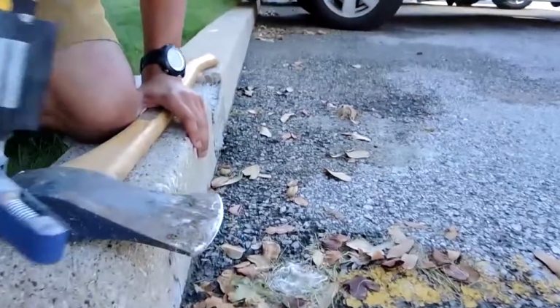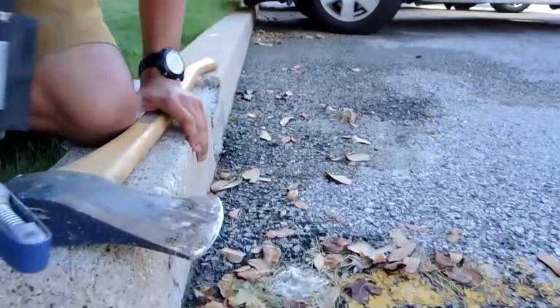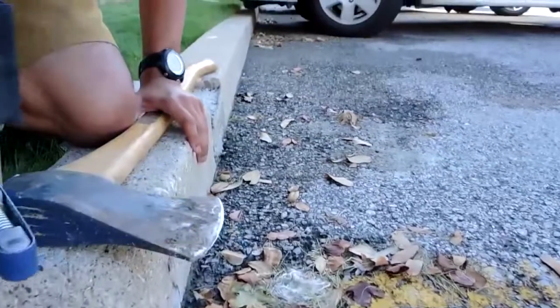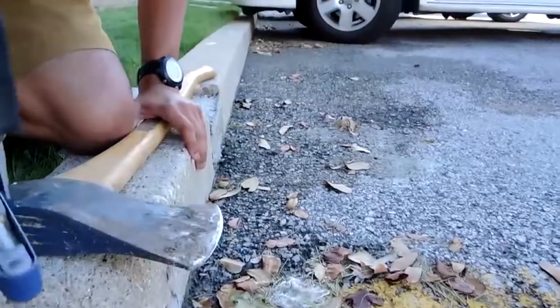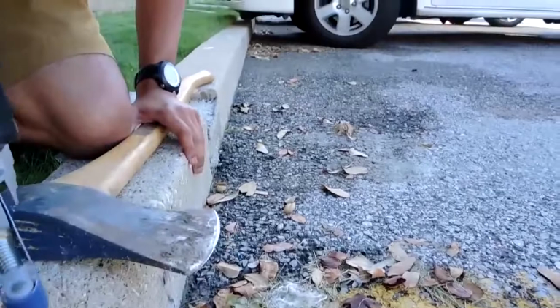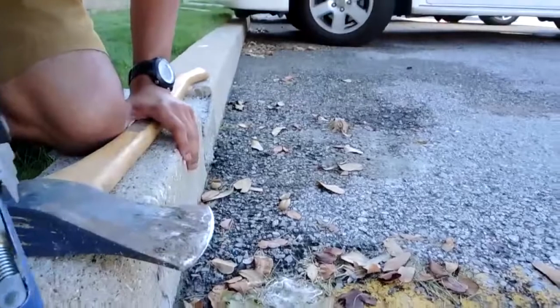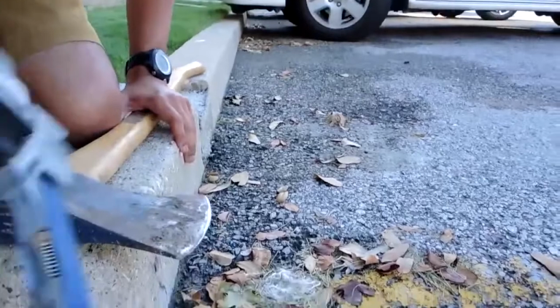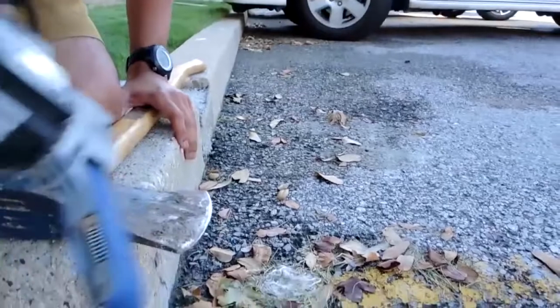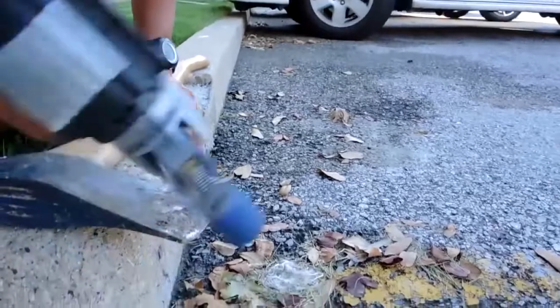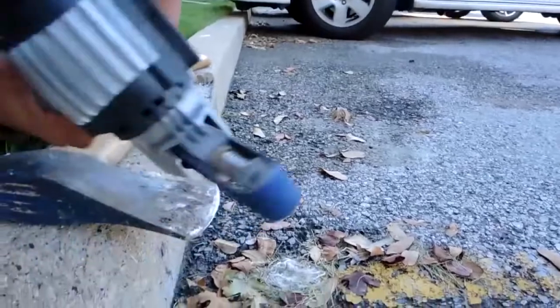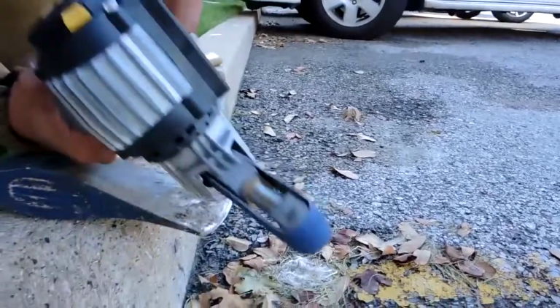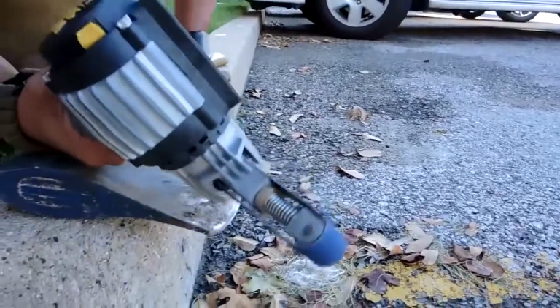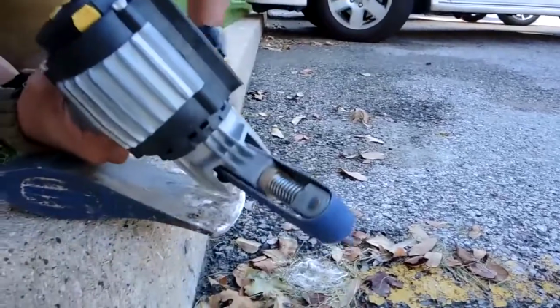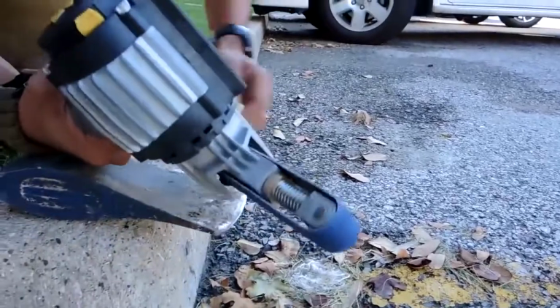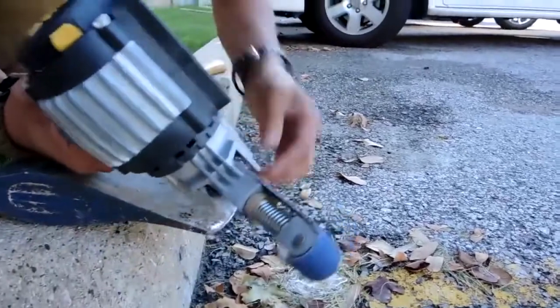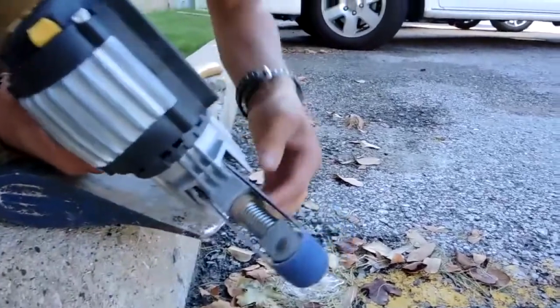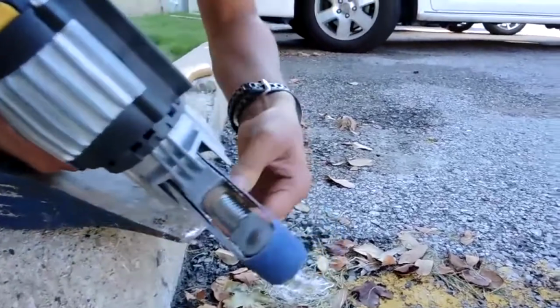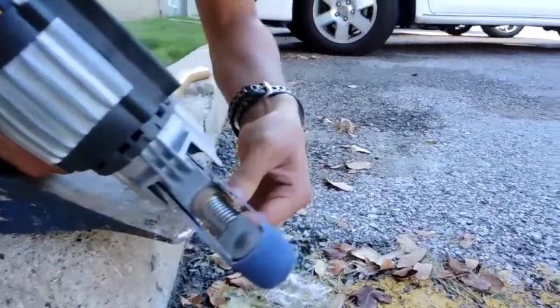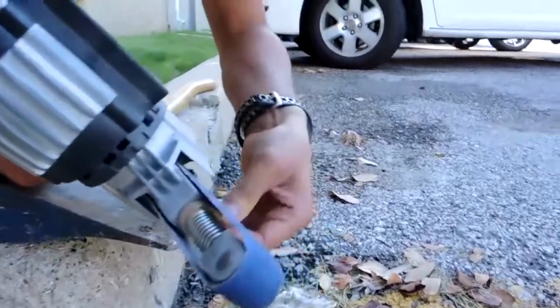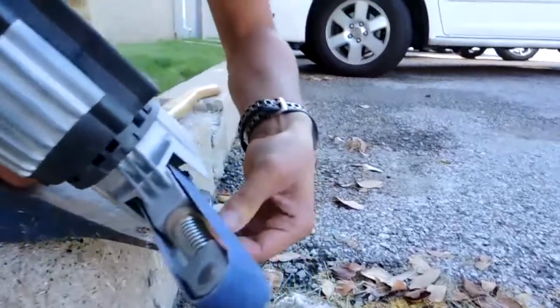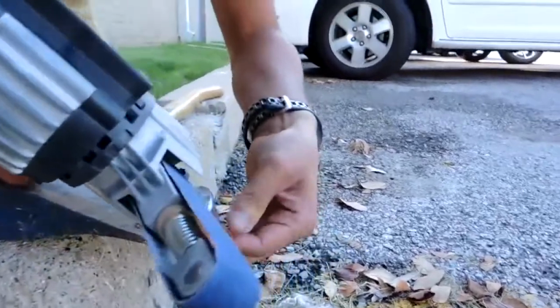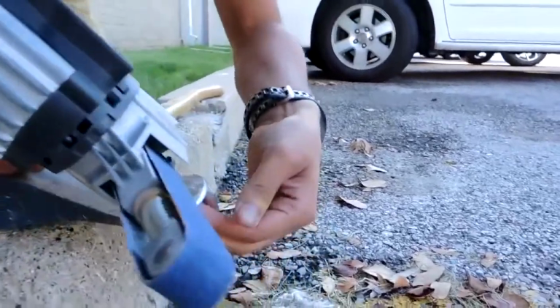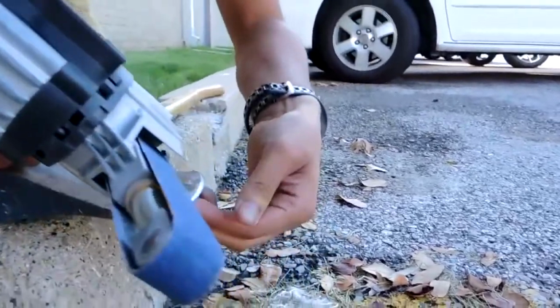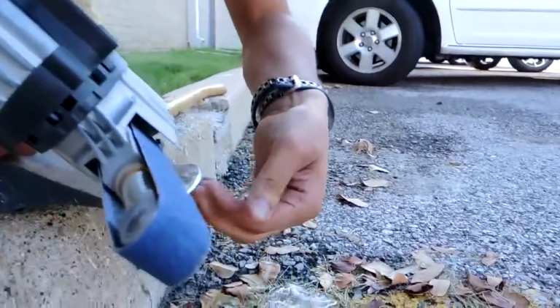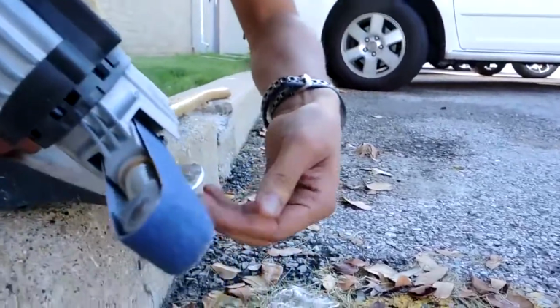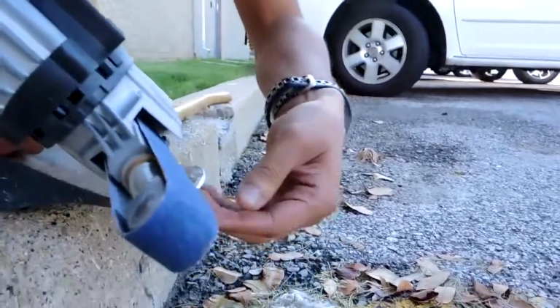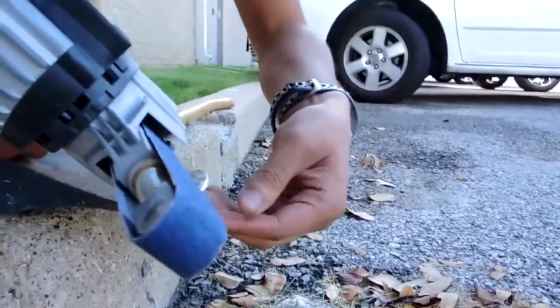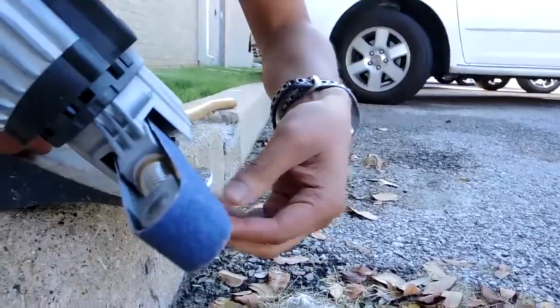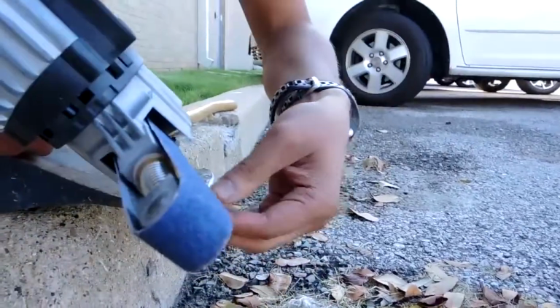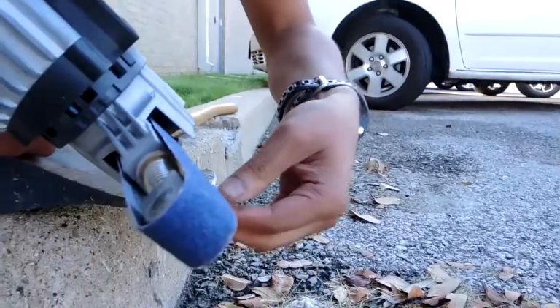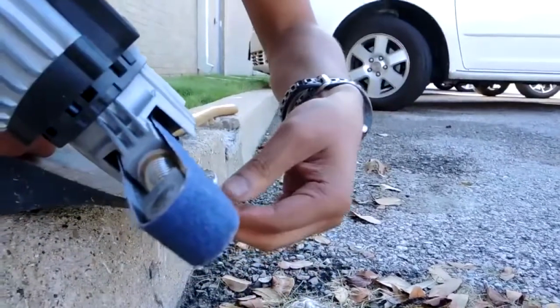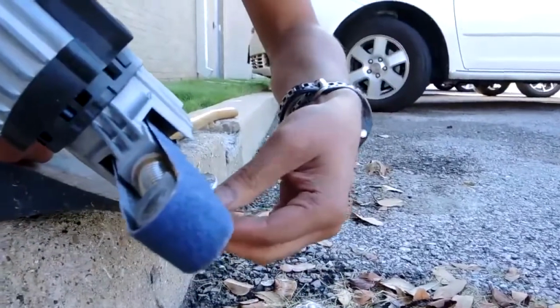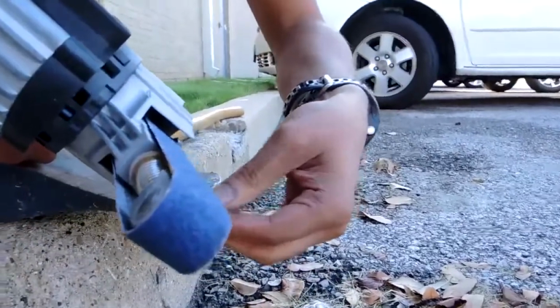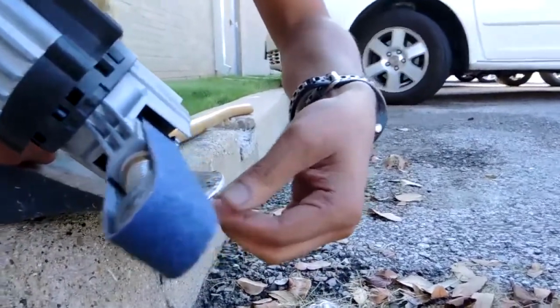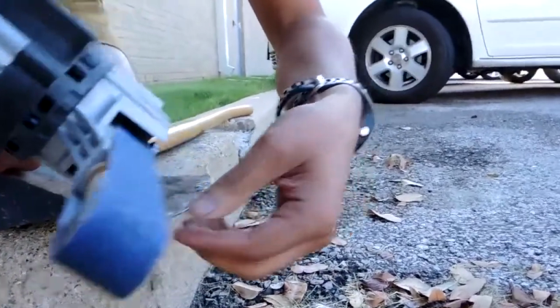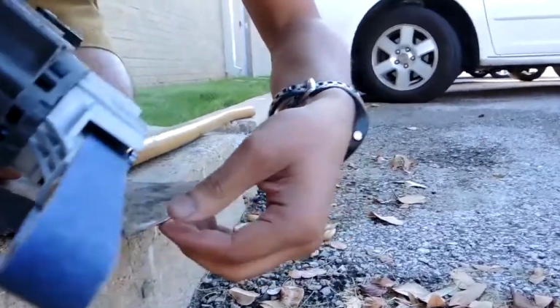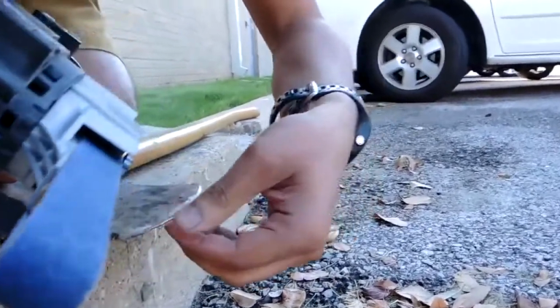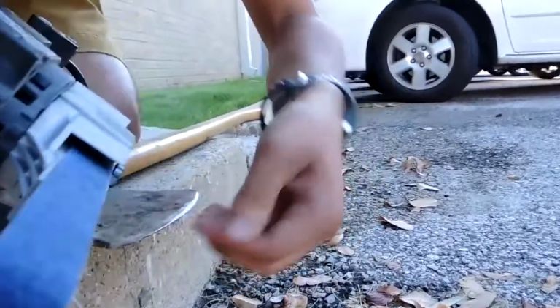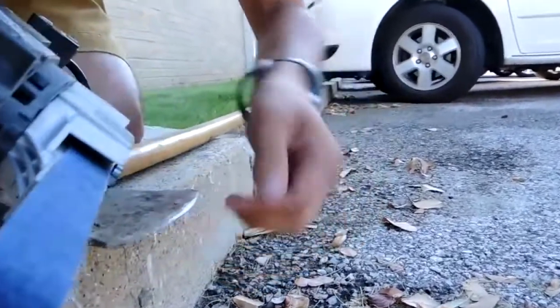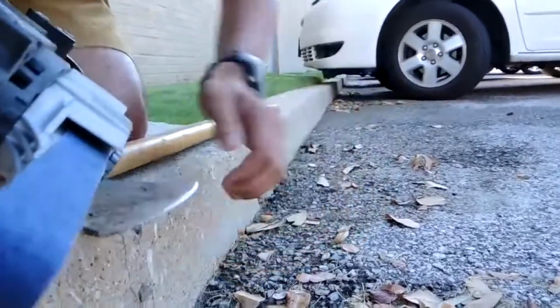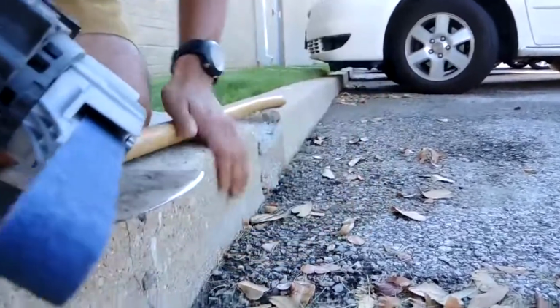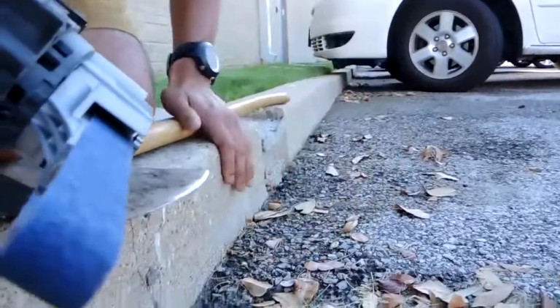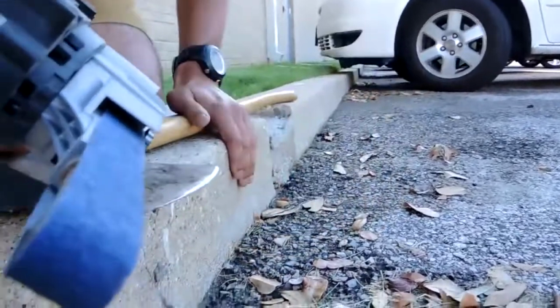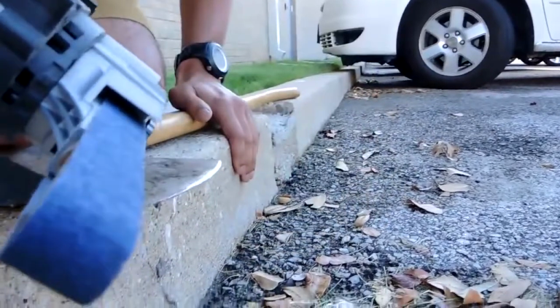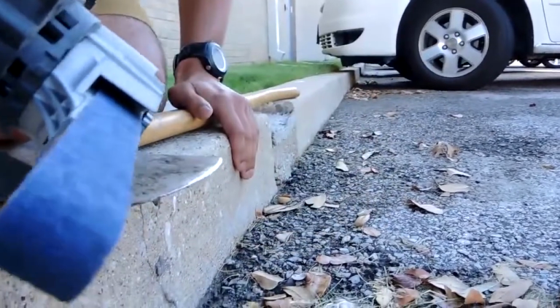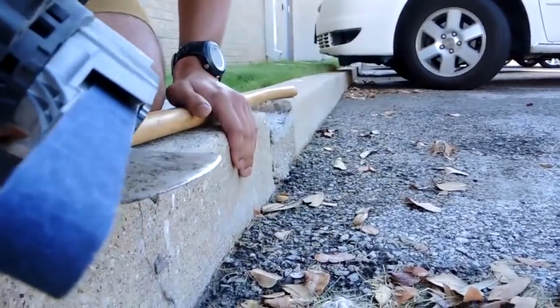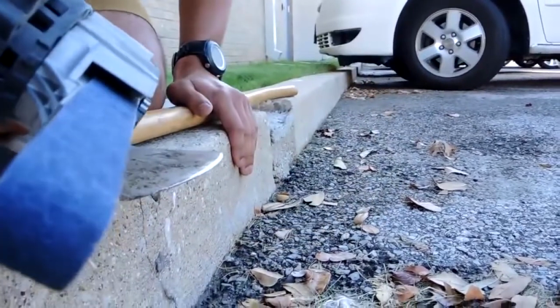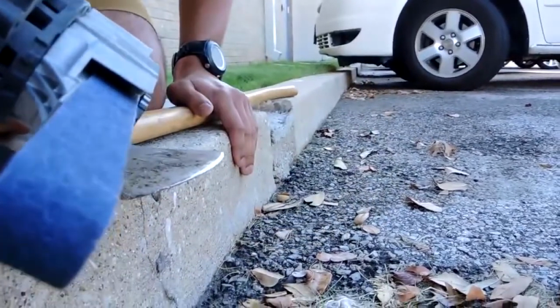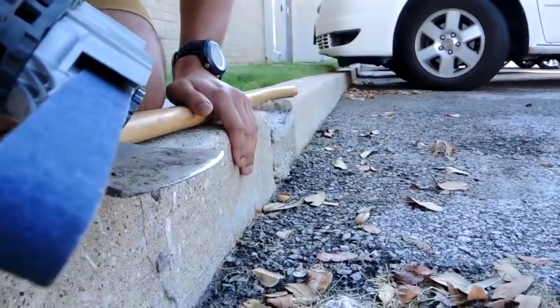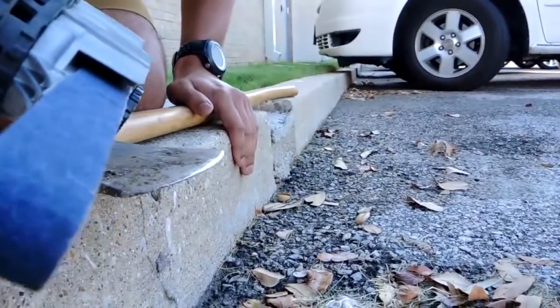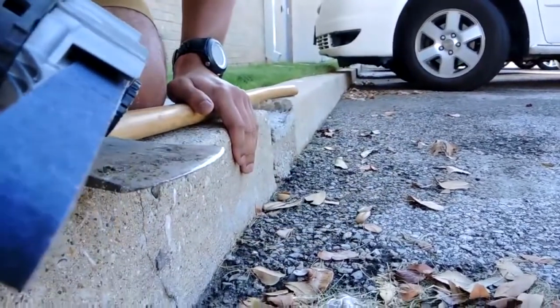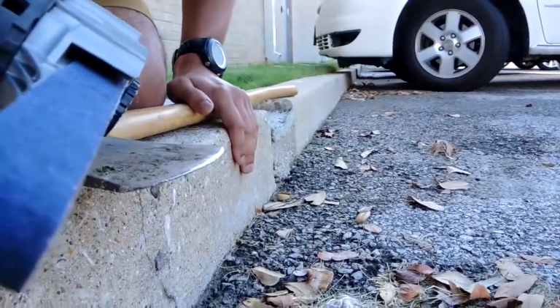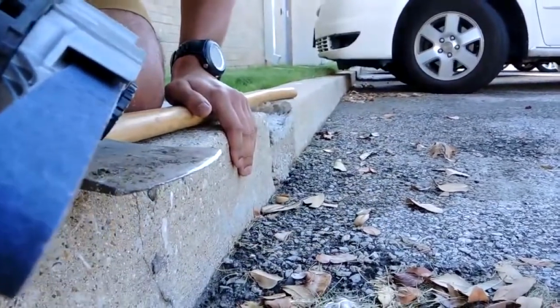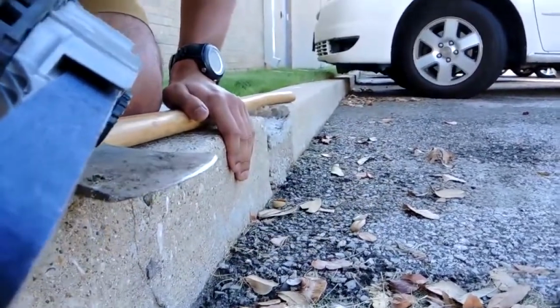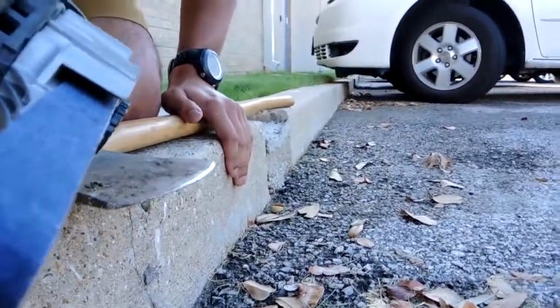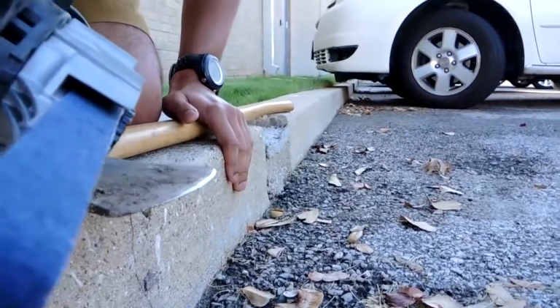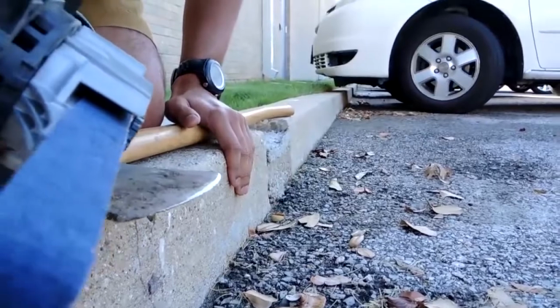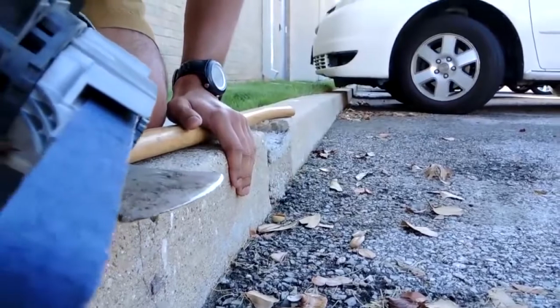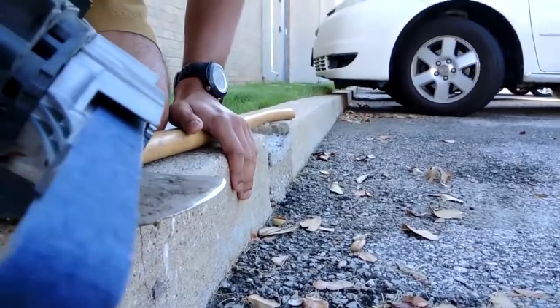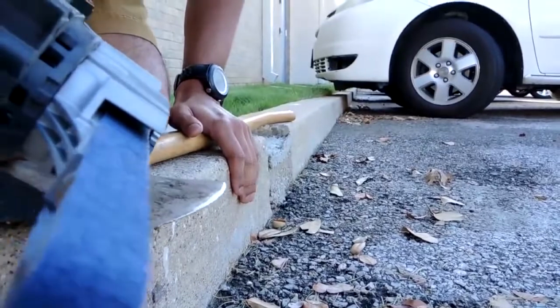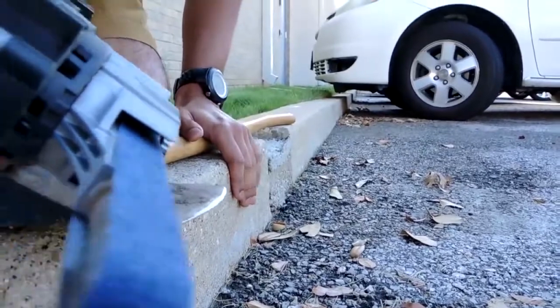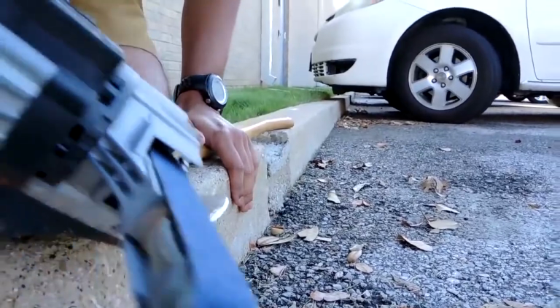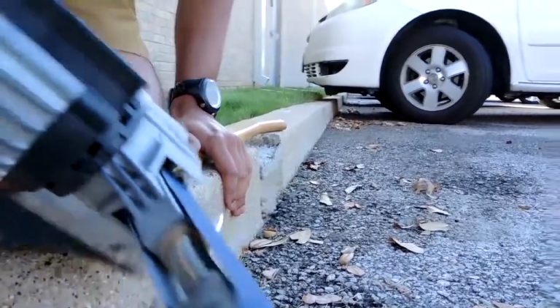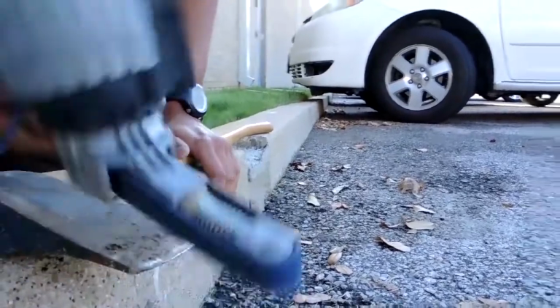This axe is really, really in poor condition, so let's see what we can do to this thing.